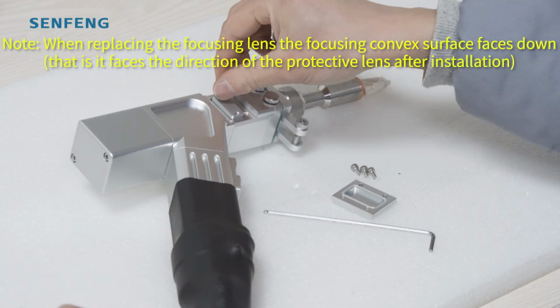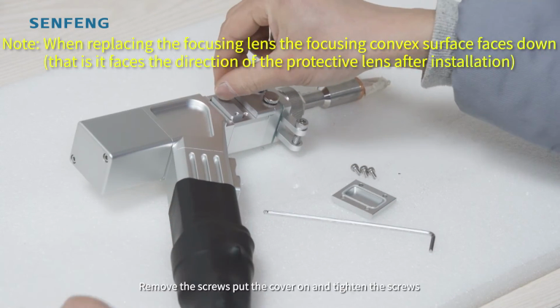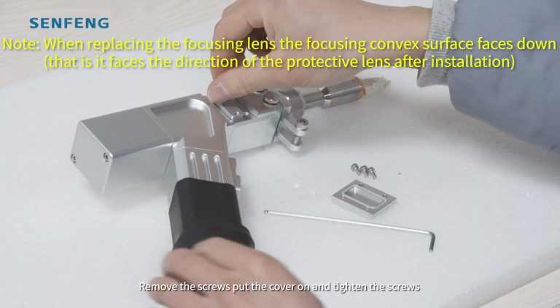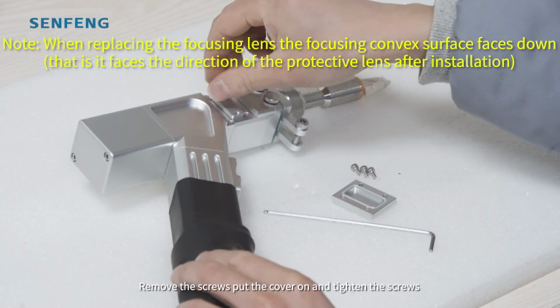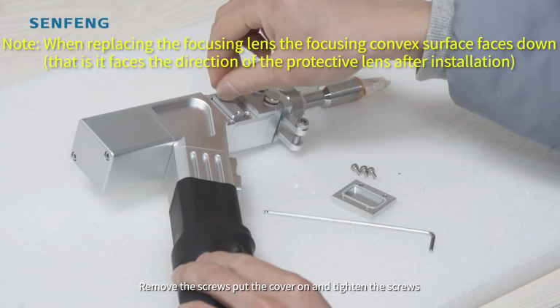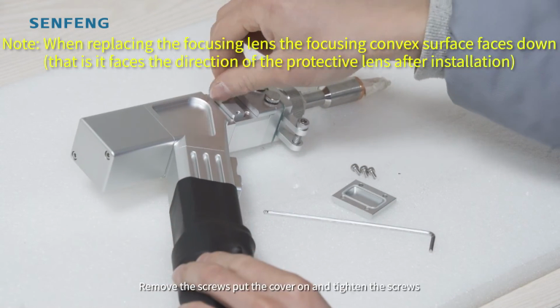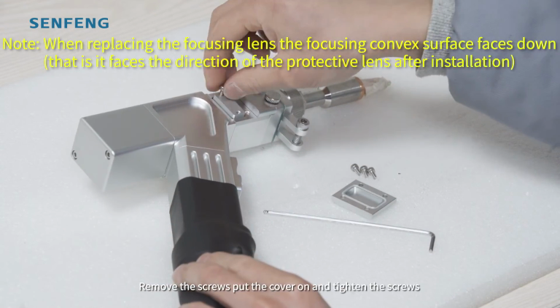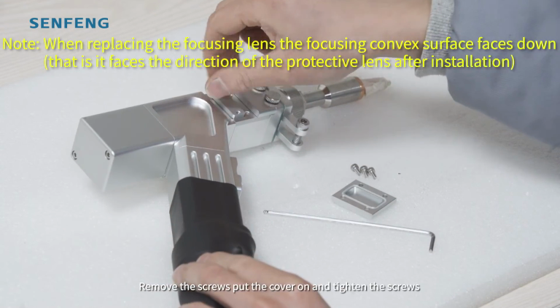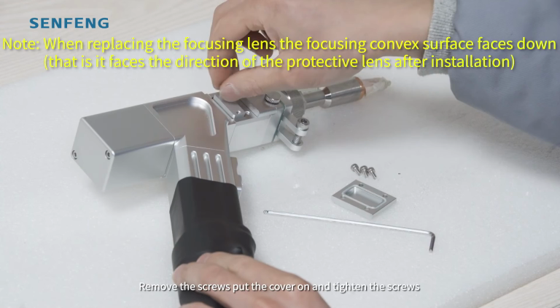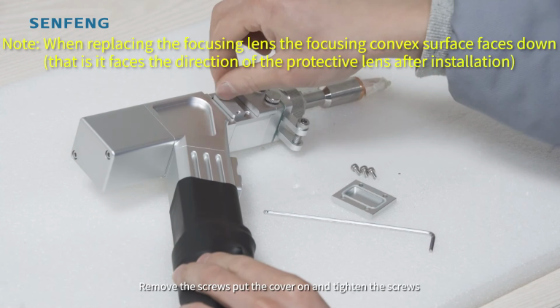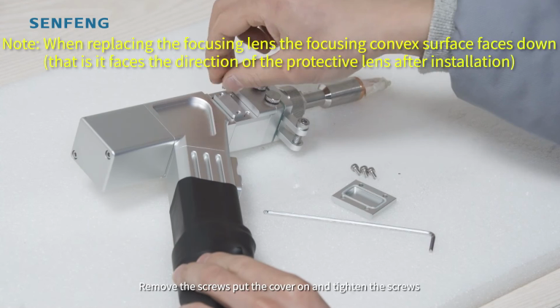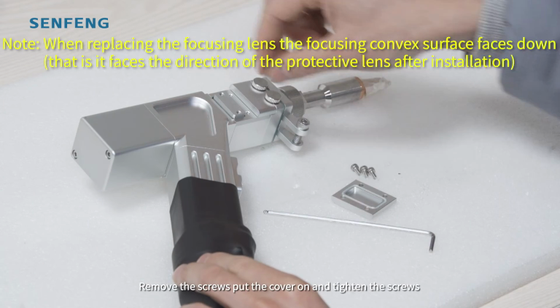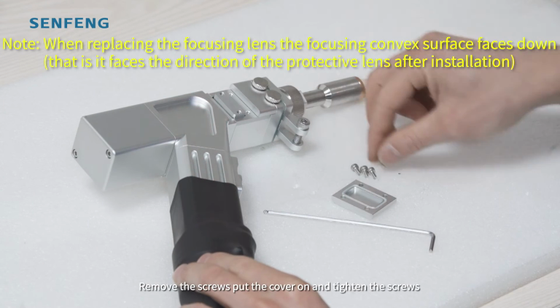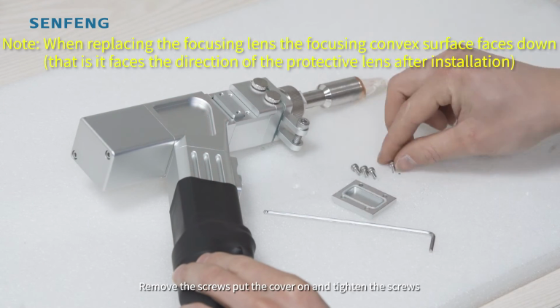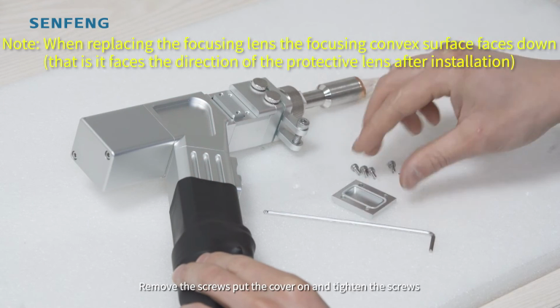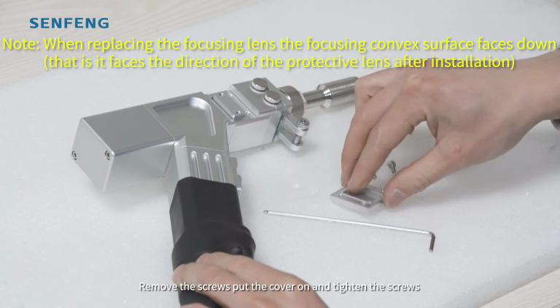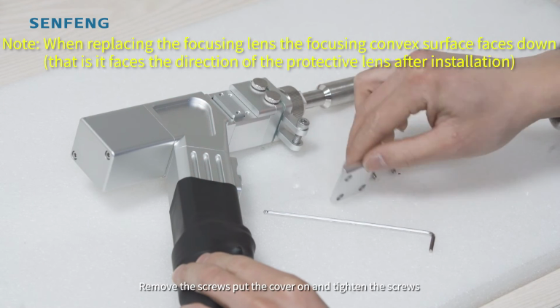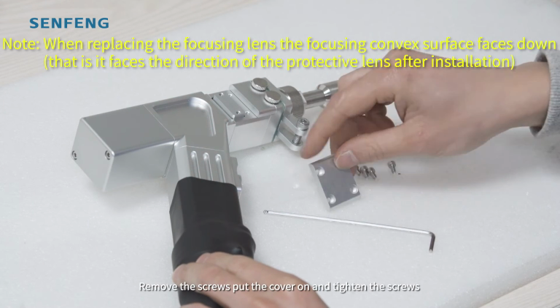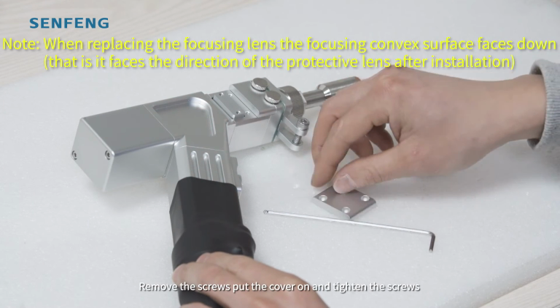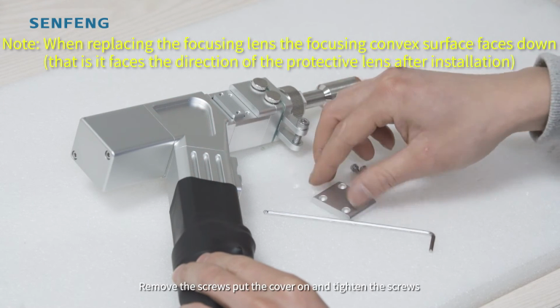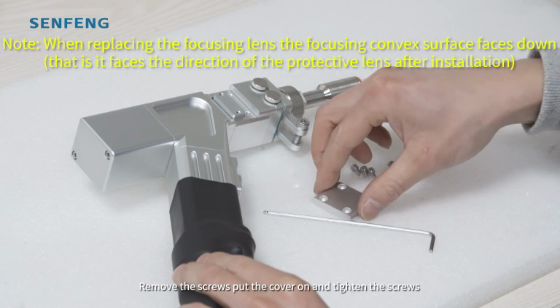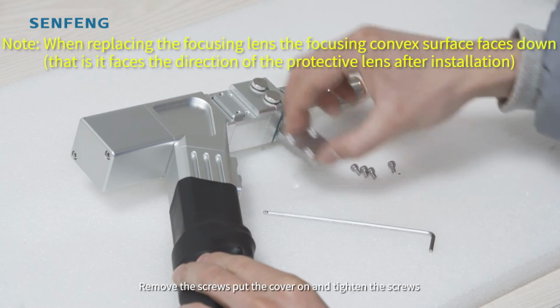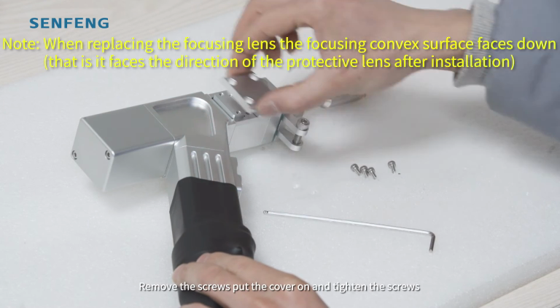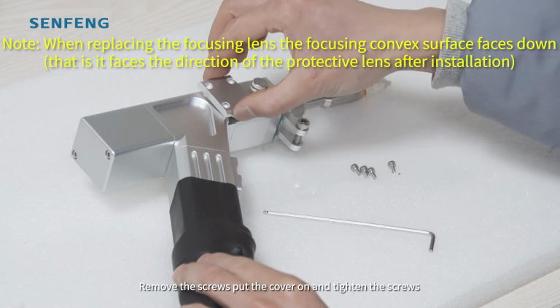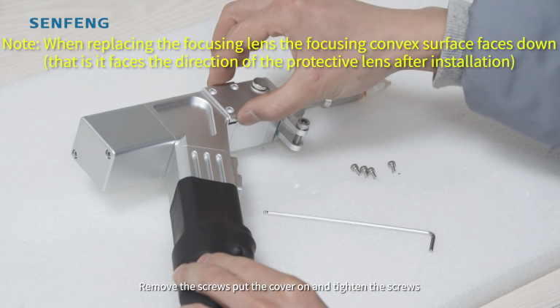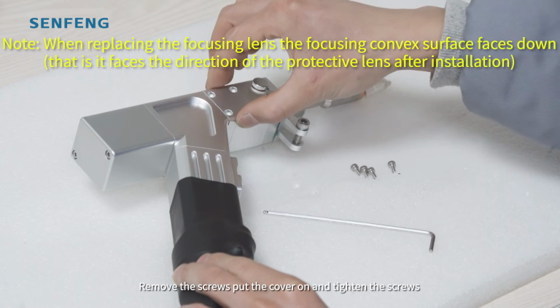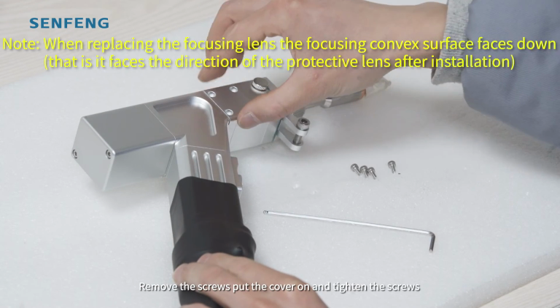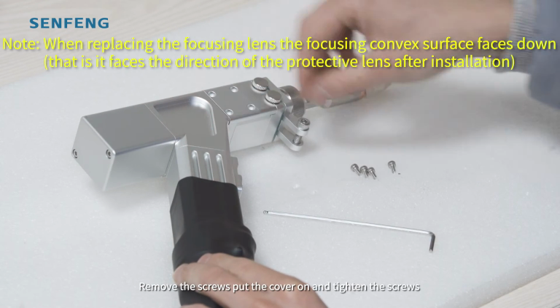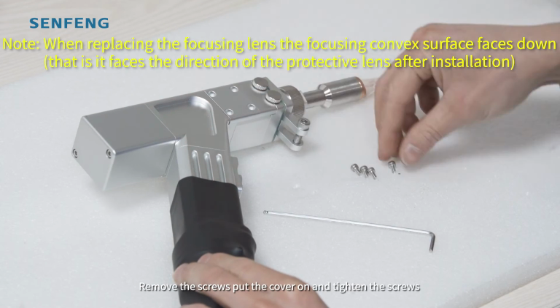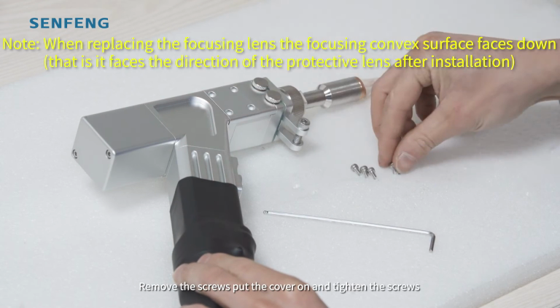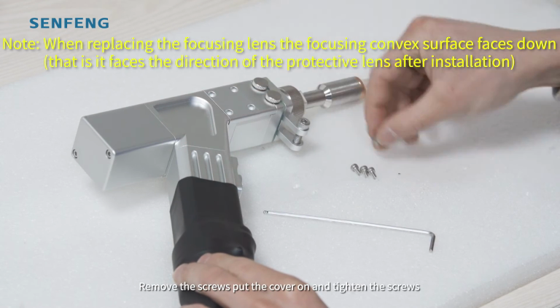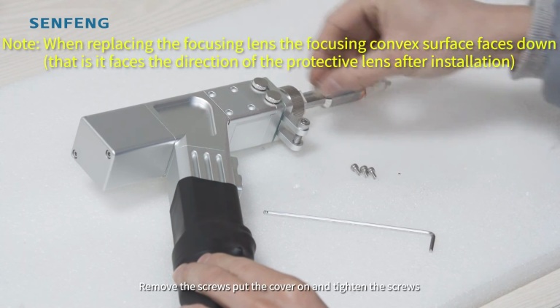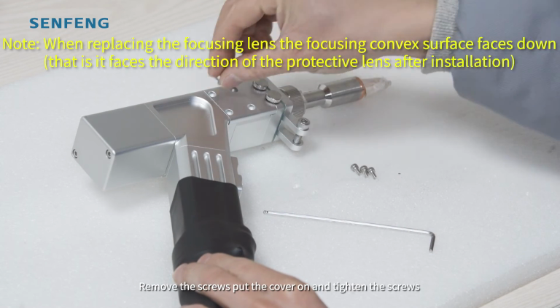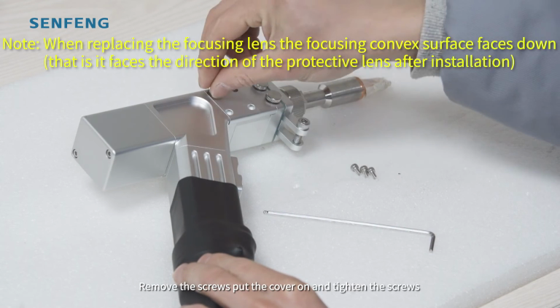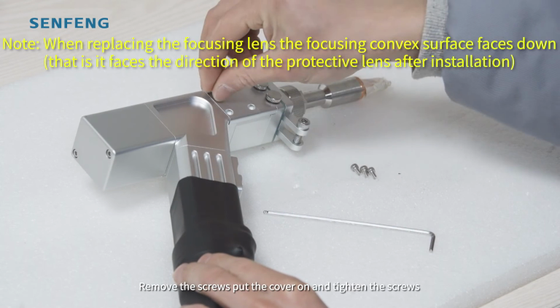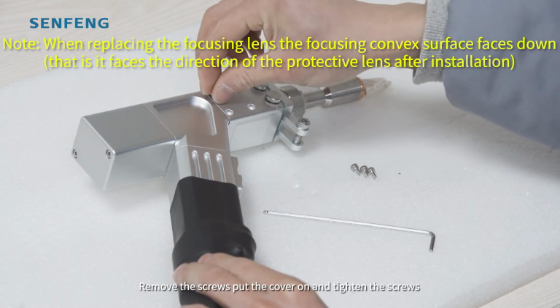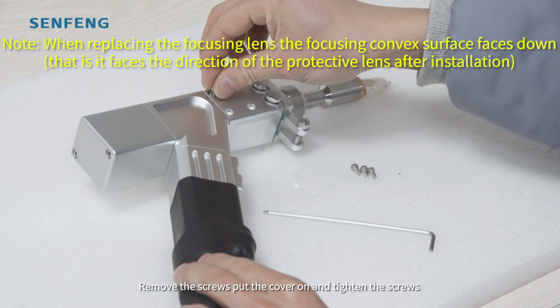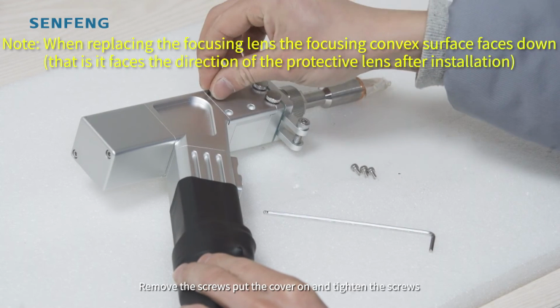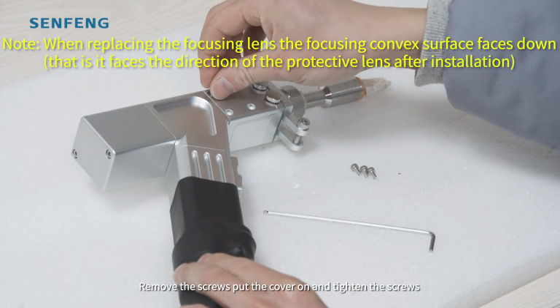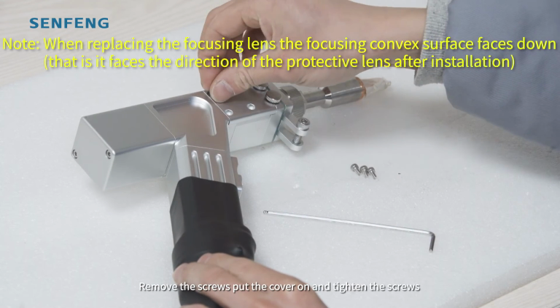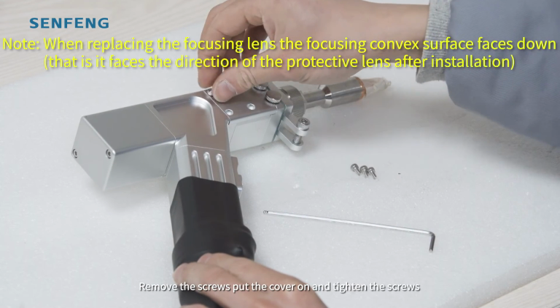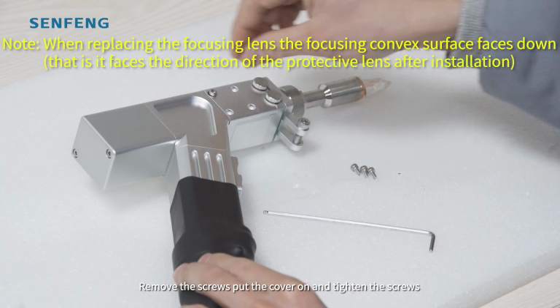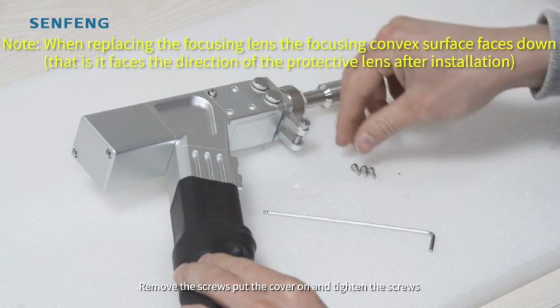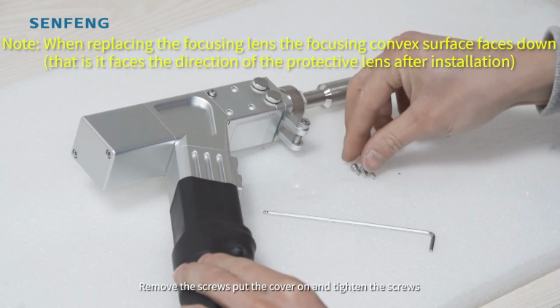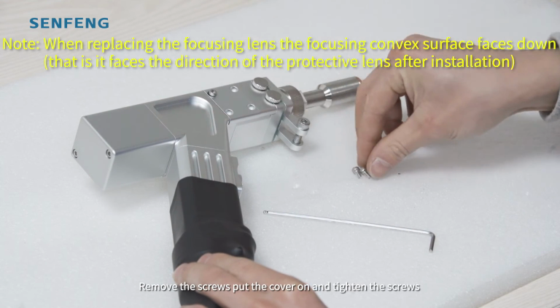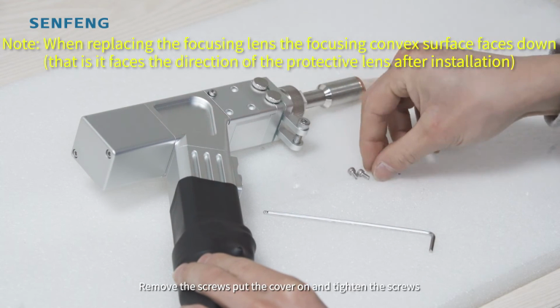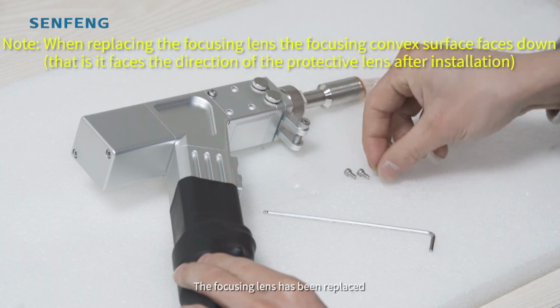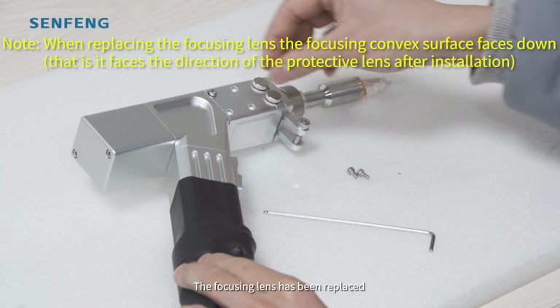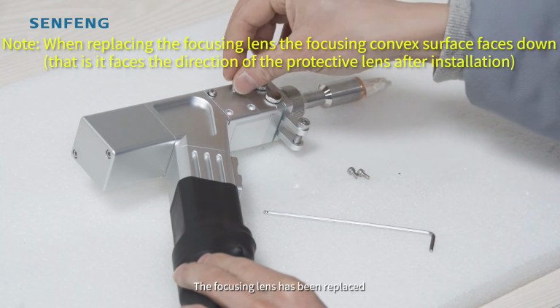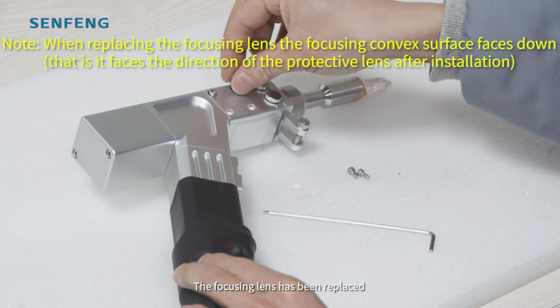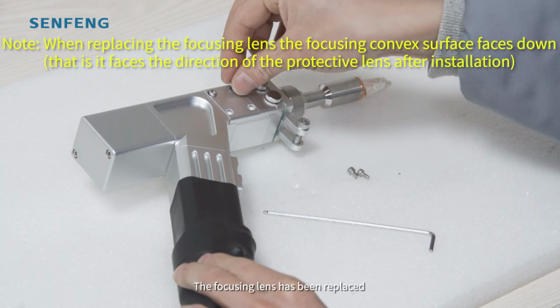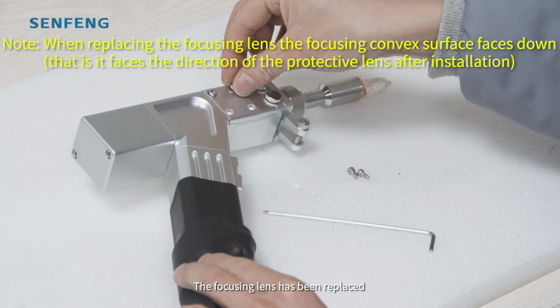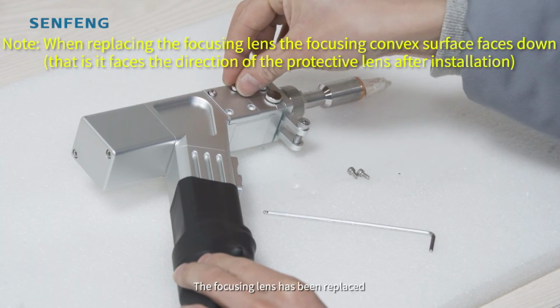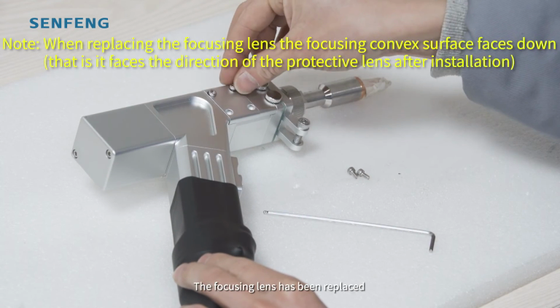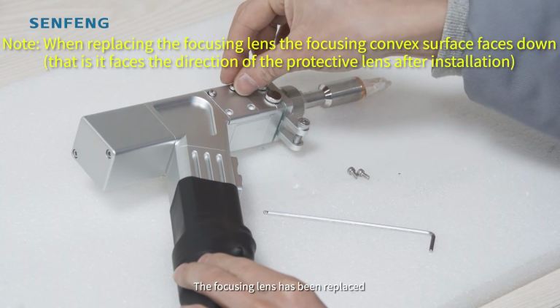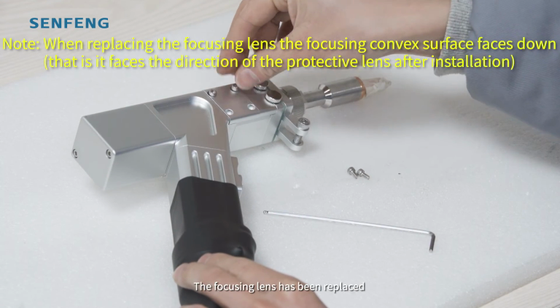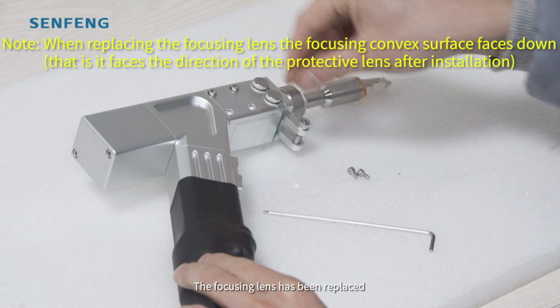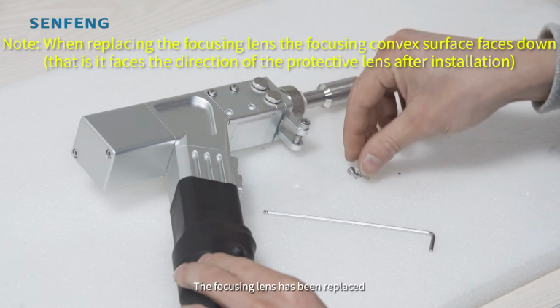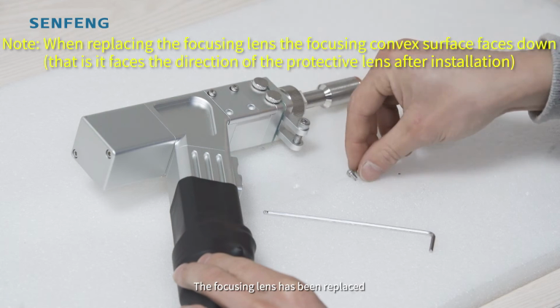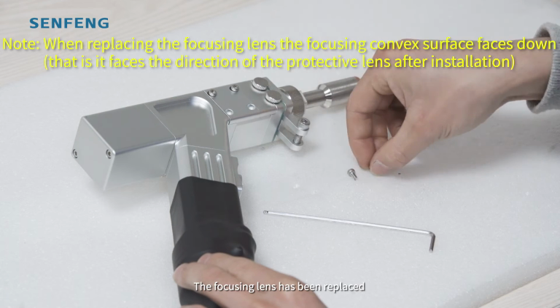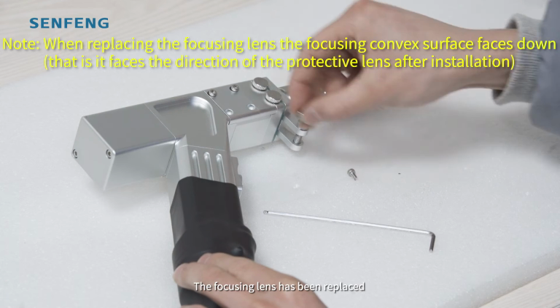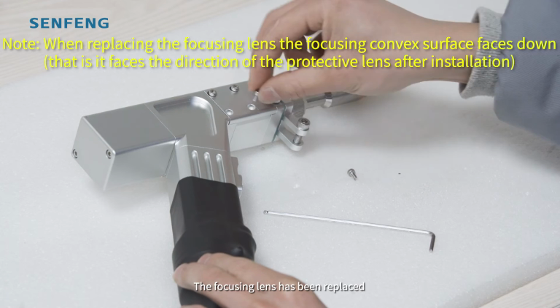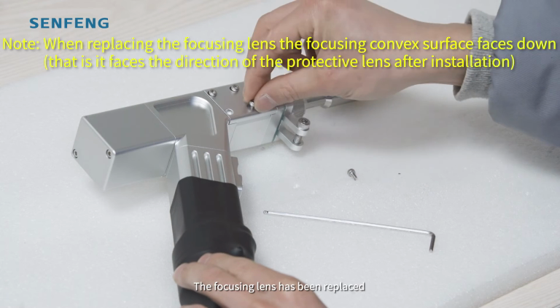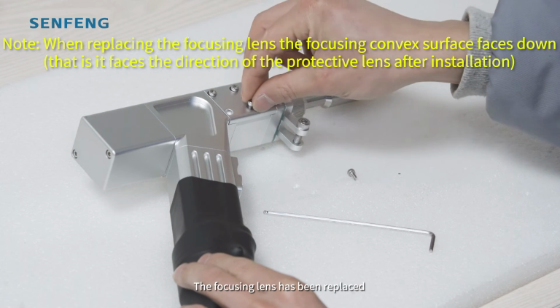Remove the screws, put the cover on, and tighten the screws. The focusing lines have been replaced.